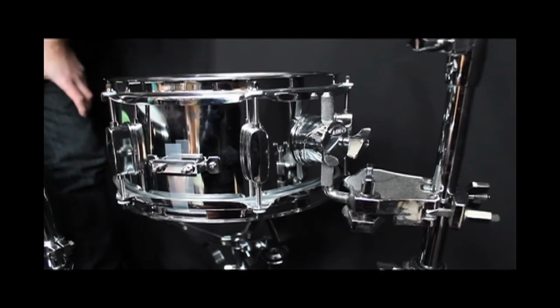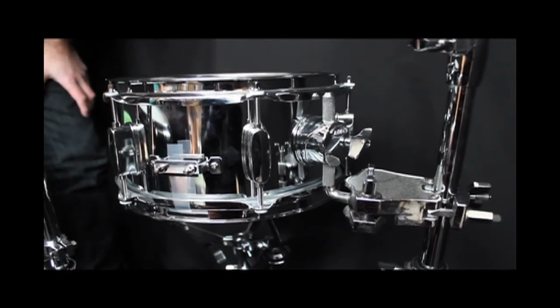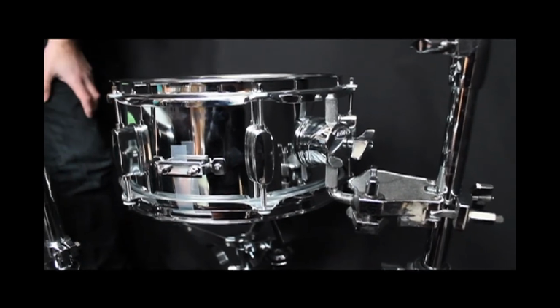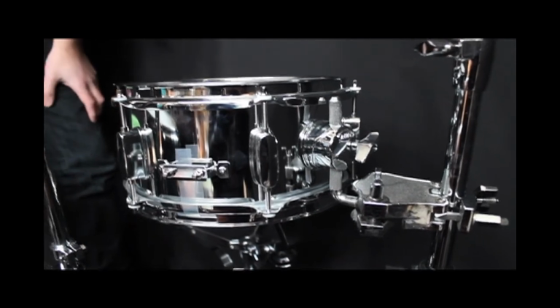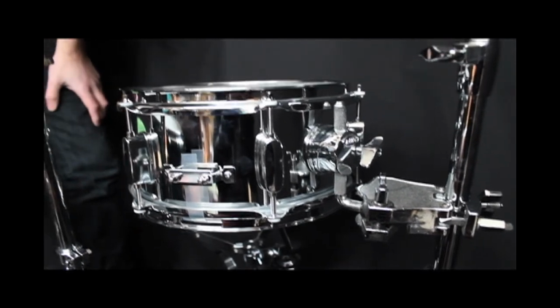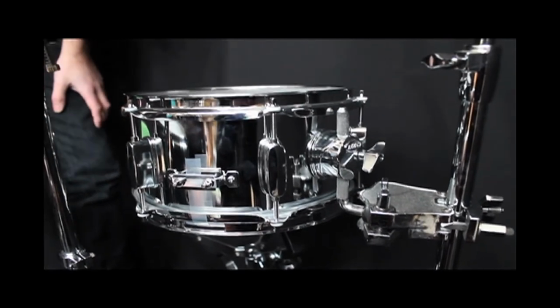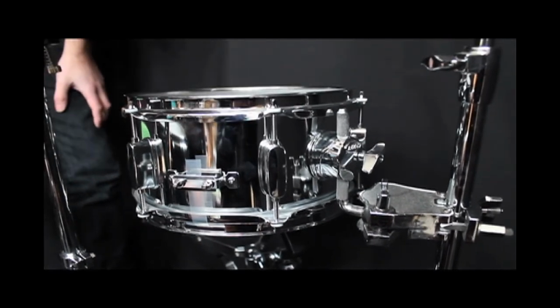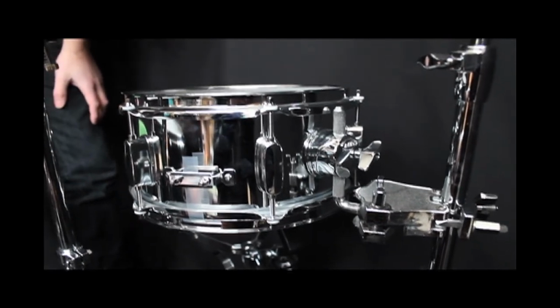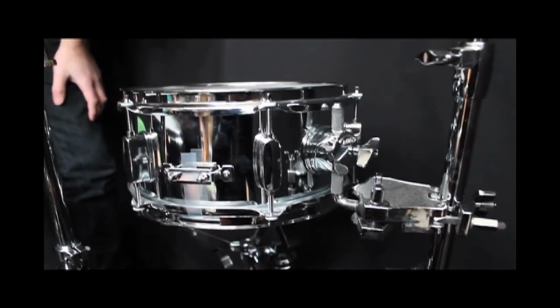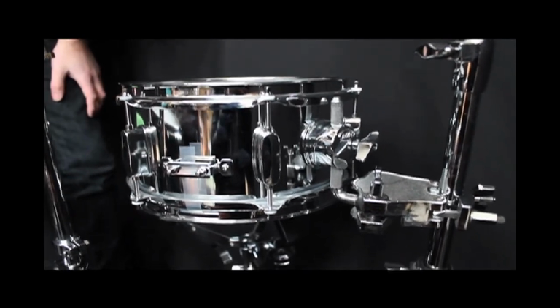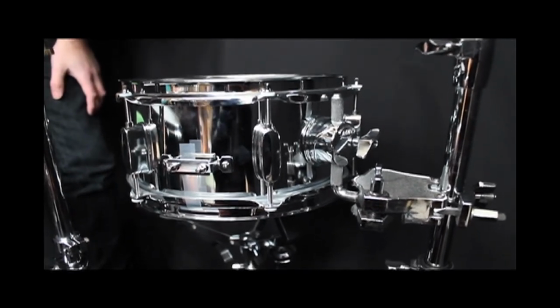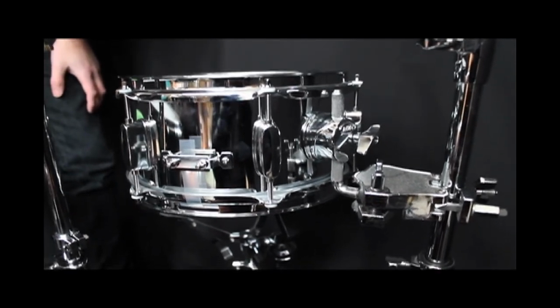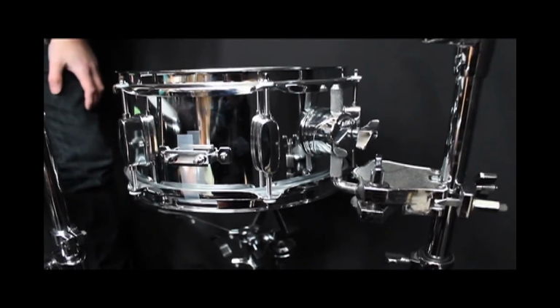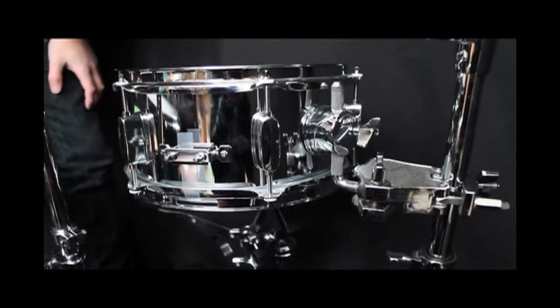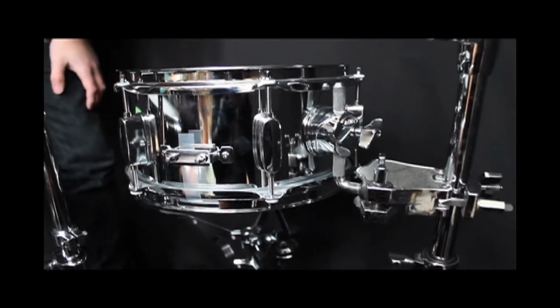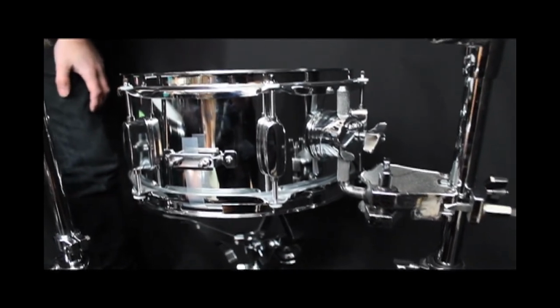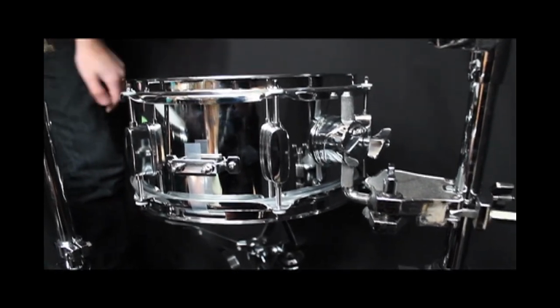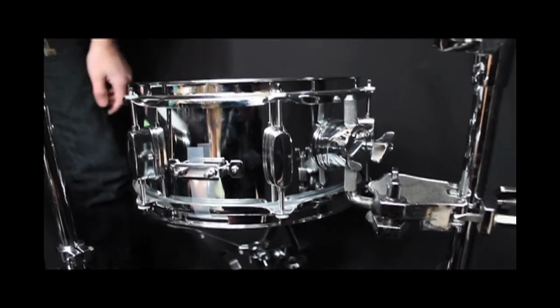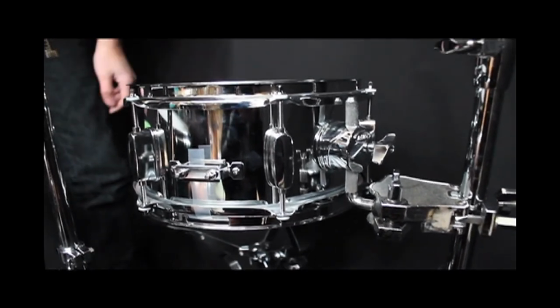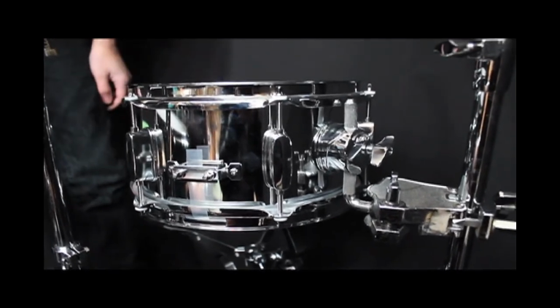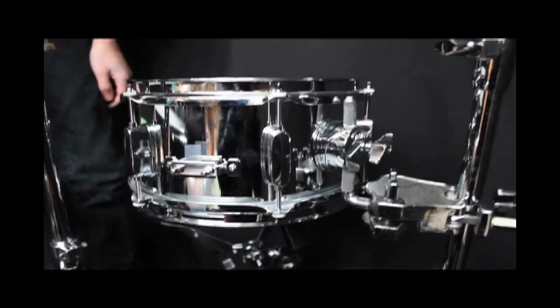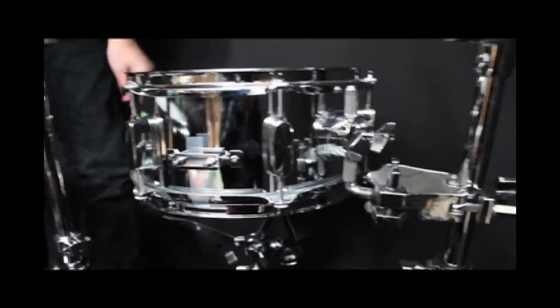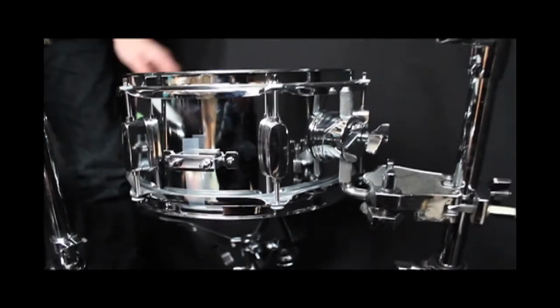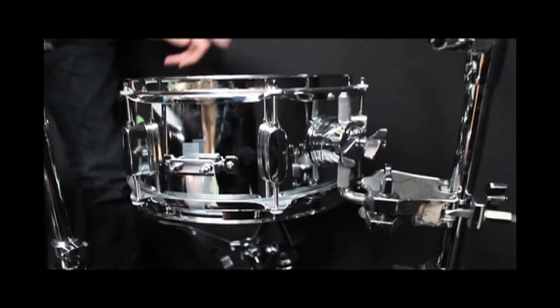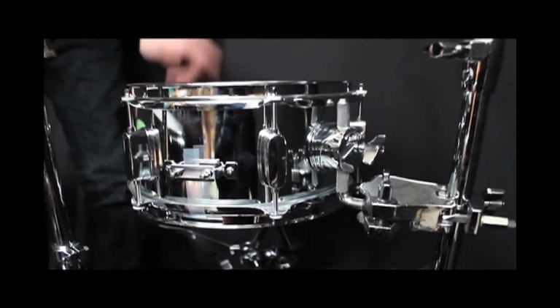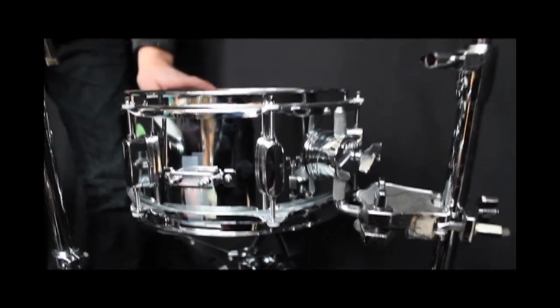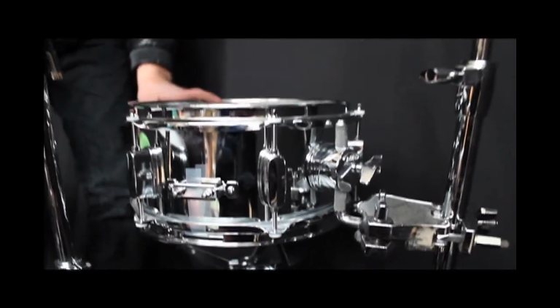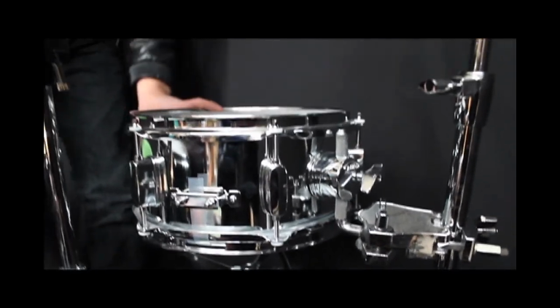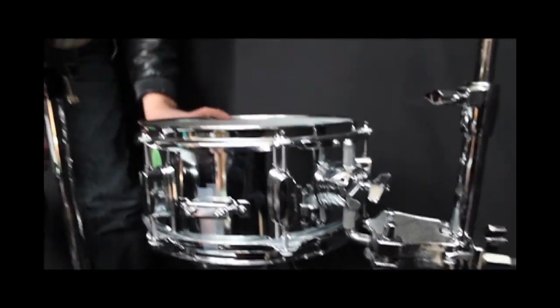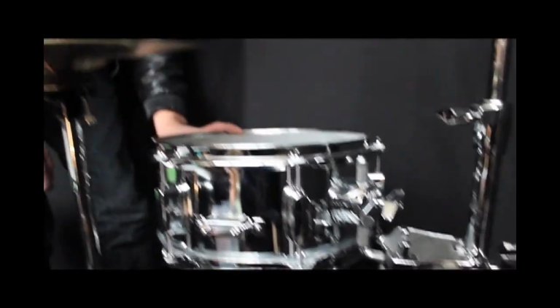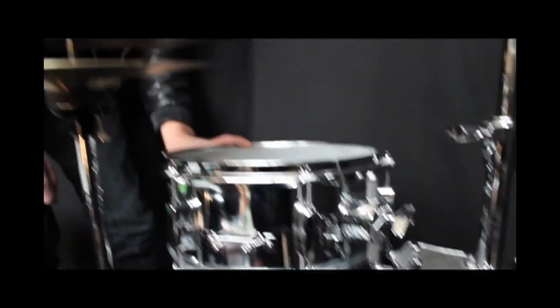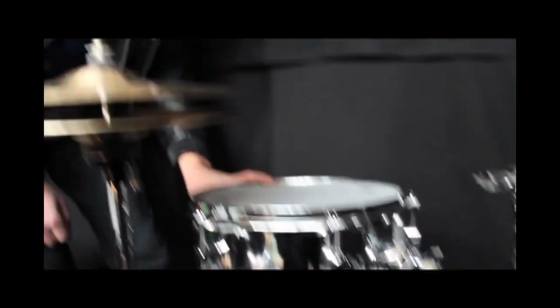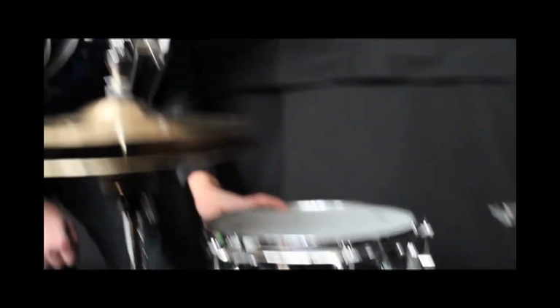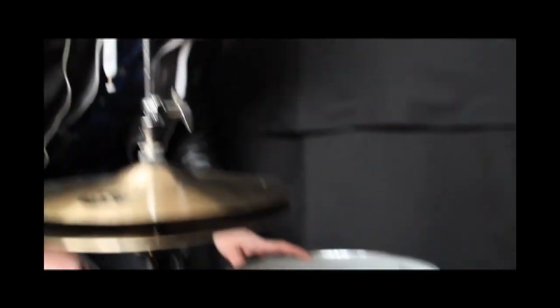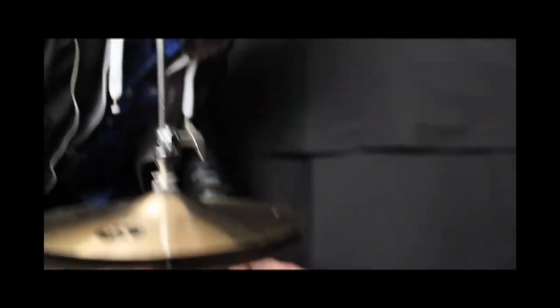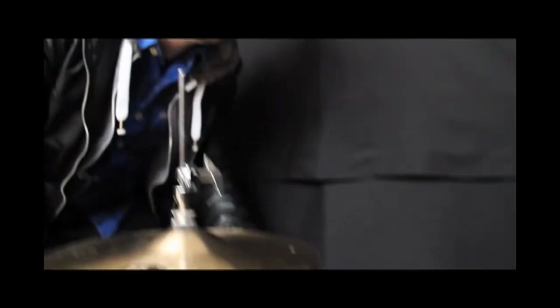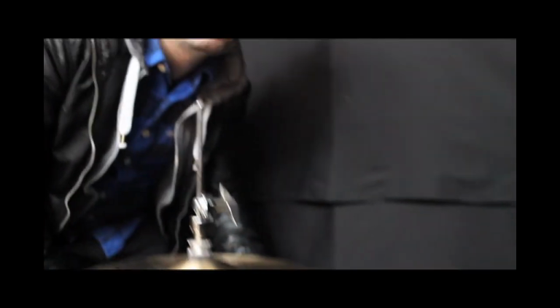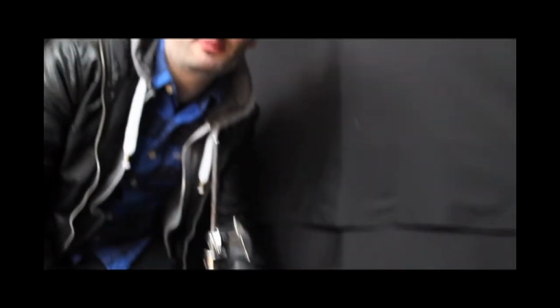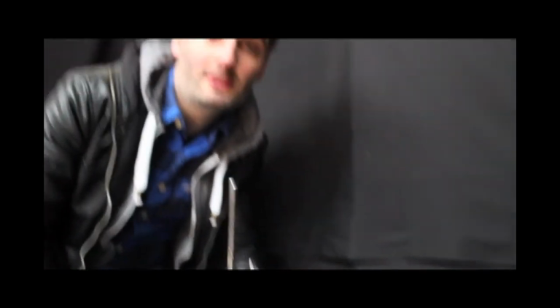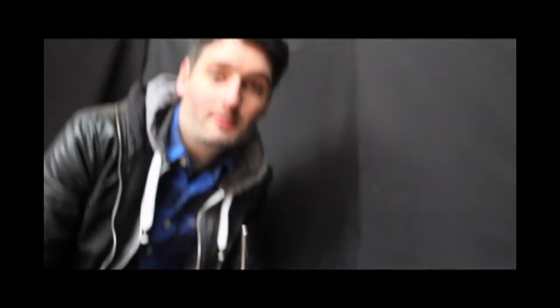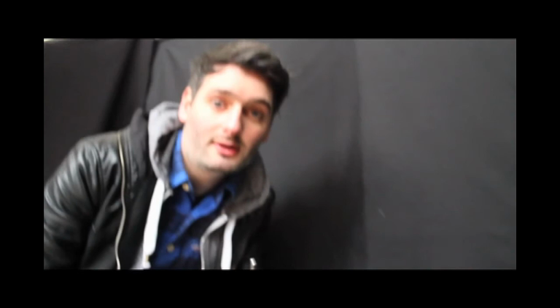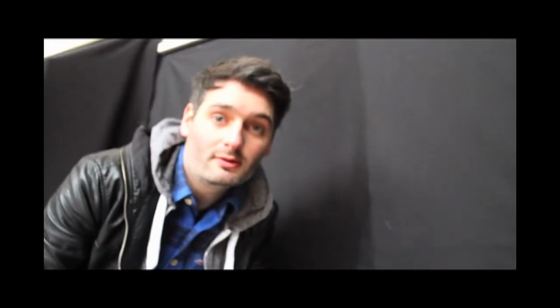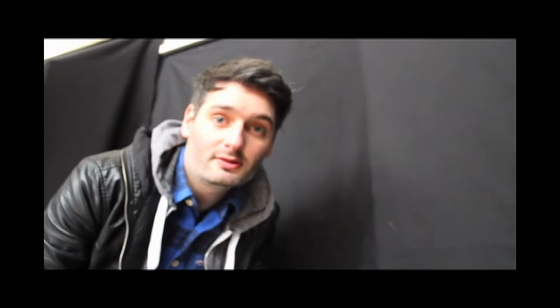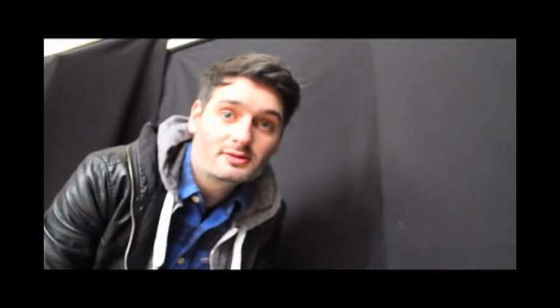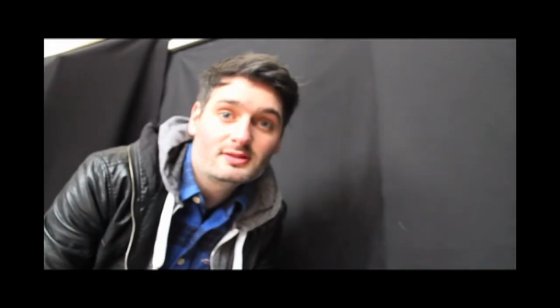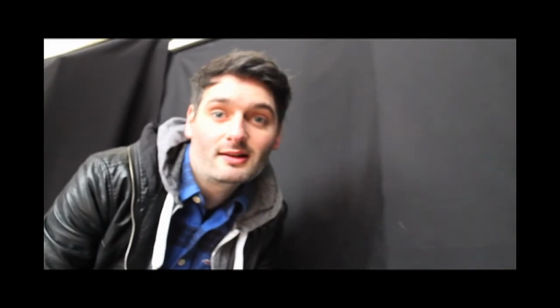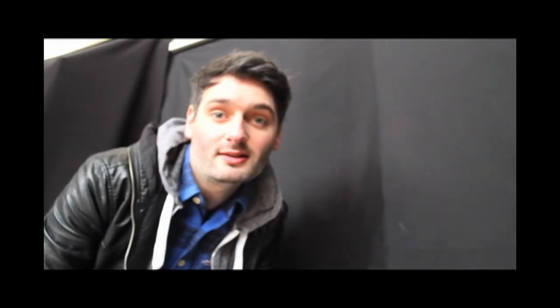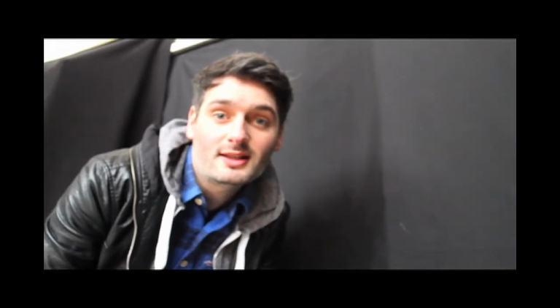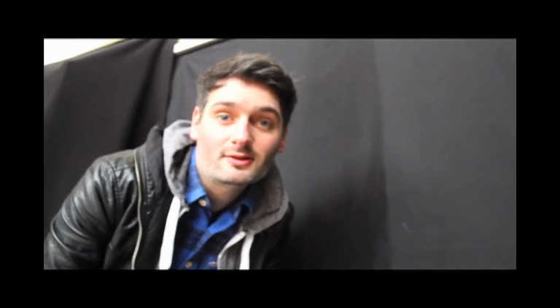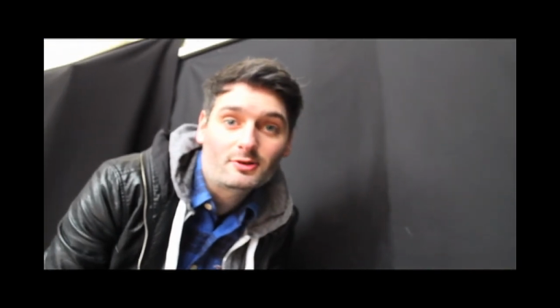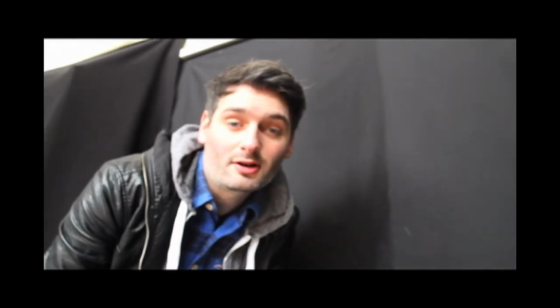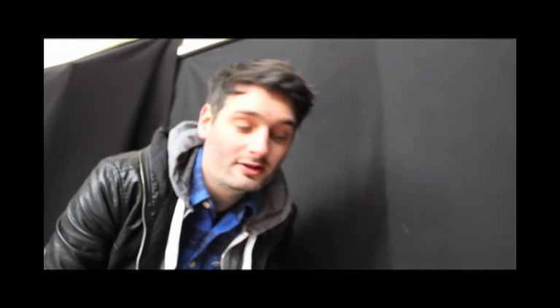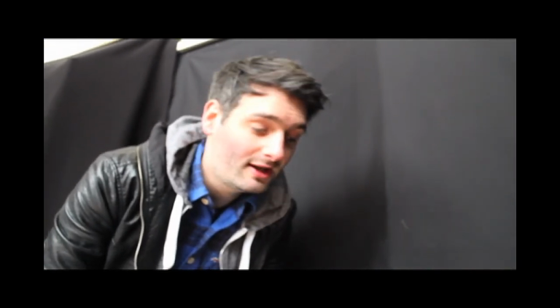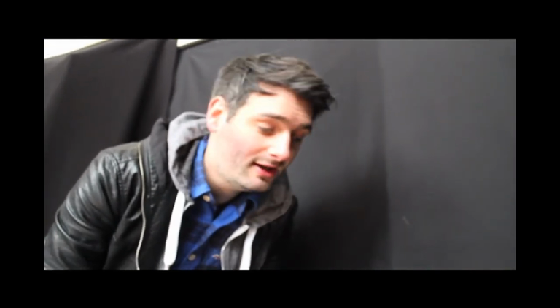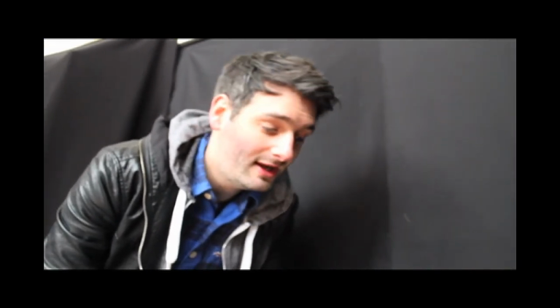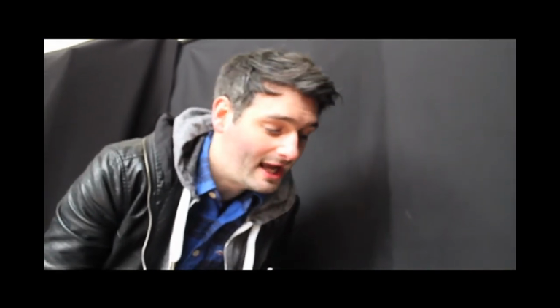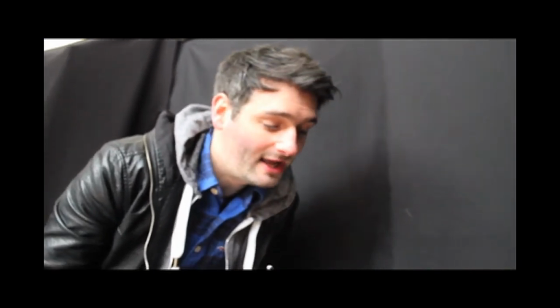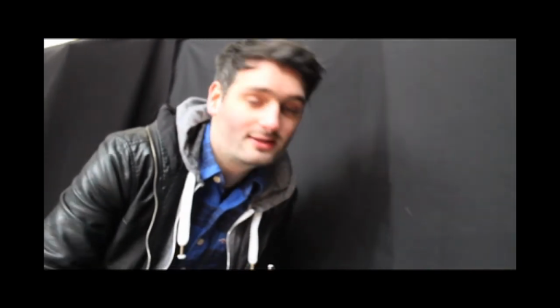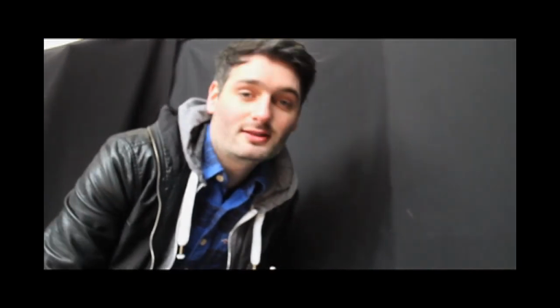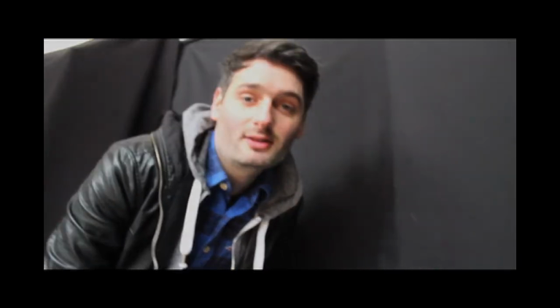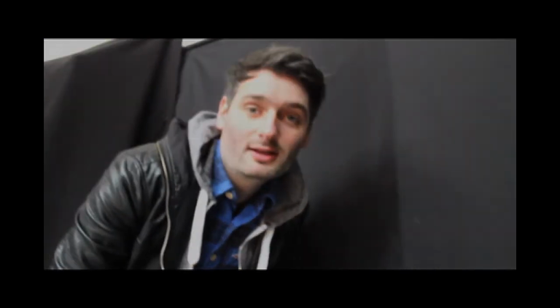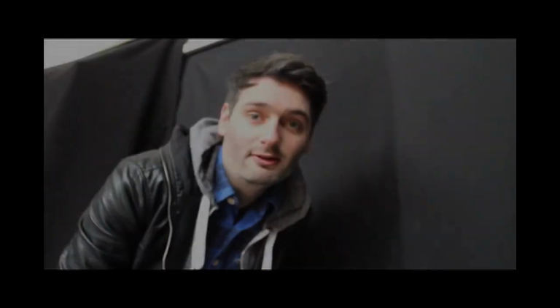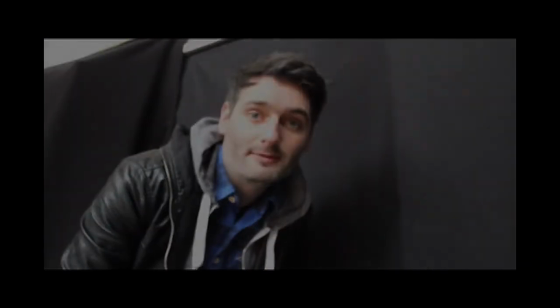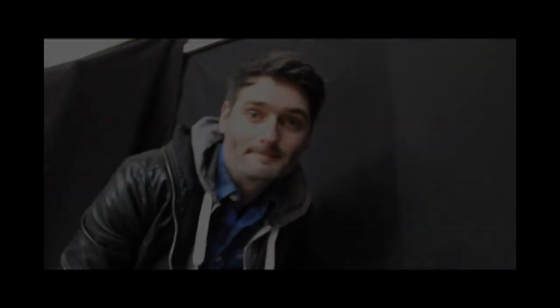So yeah, it's a great, great drum. You can check it out — it's available now at www.soundattack.co.uk and you can hear it.